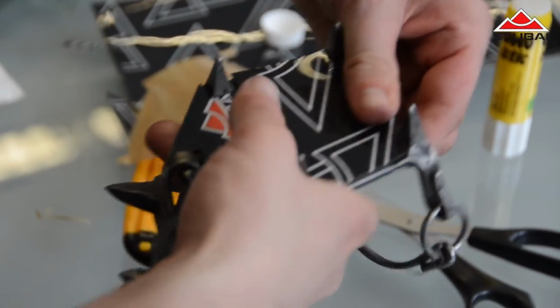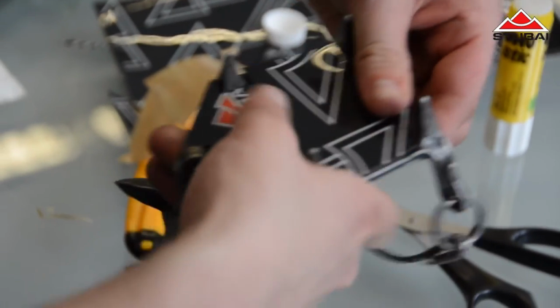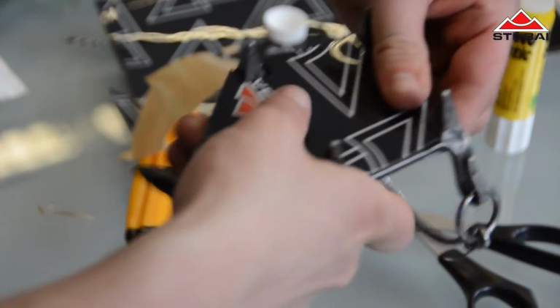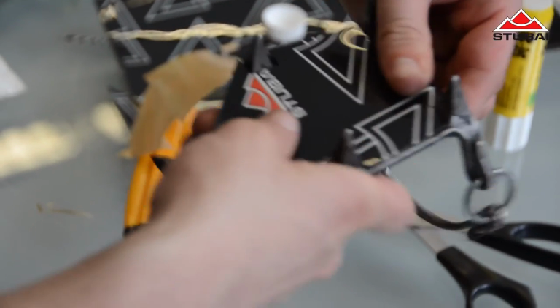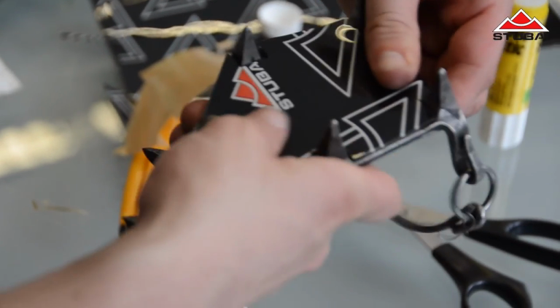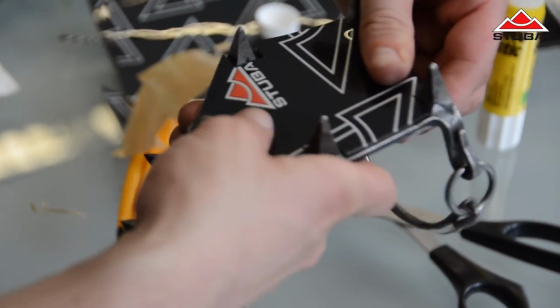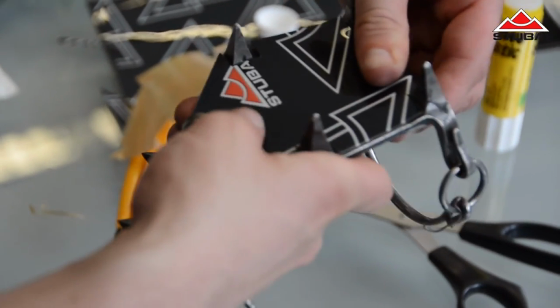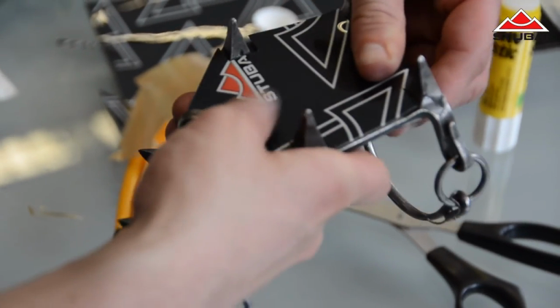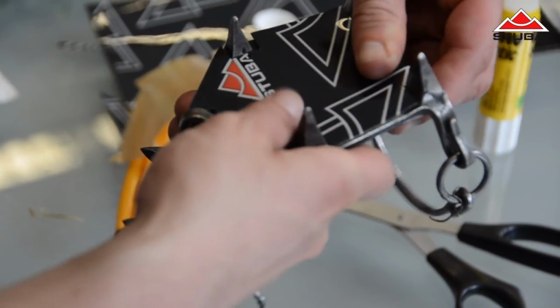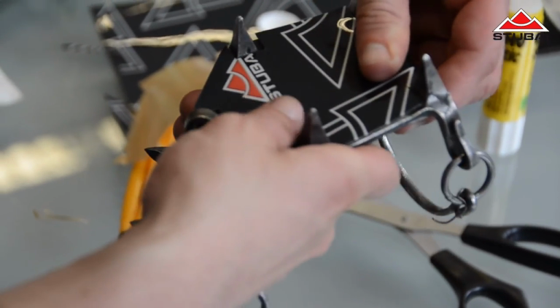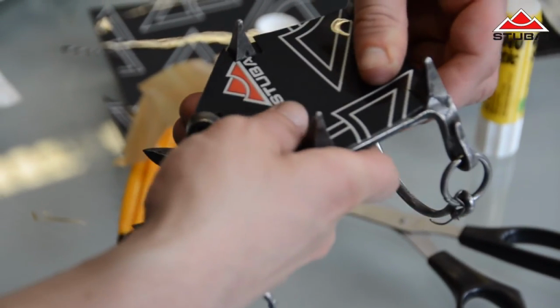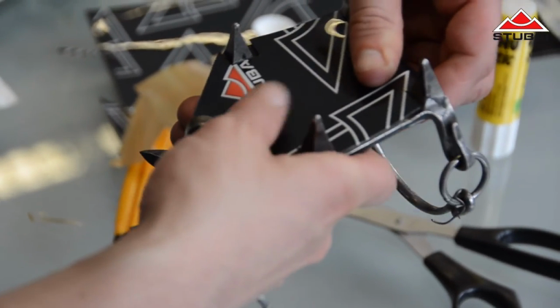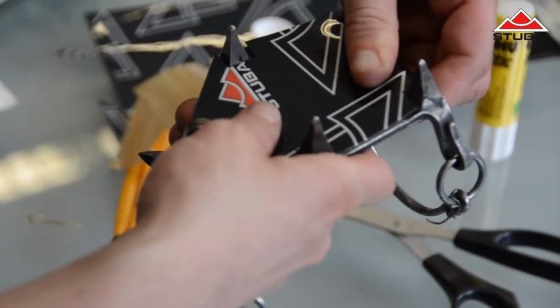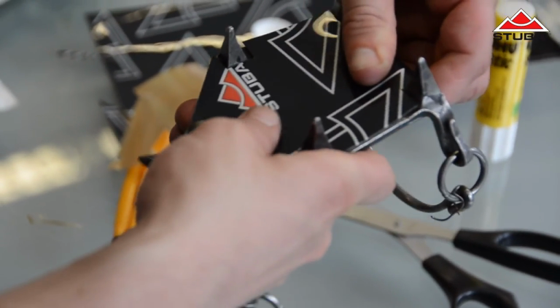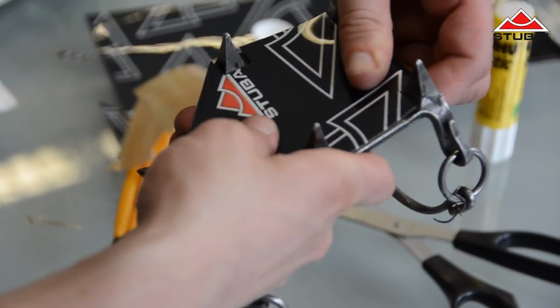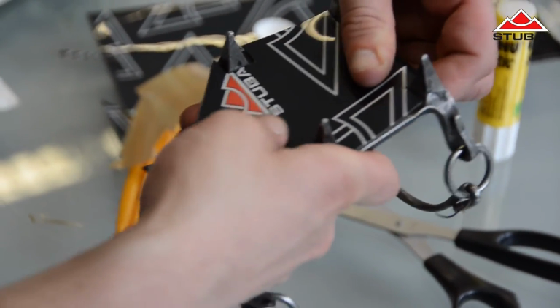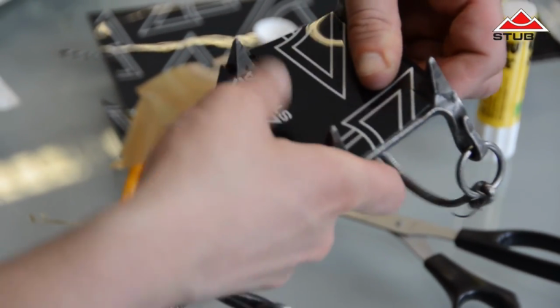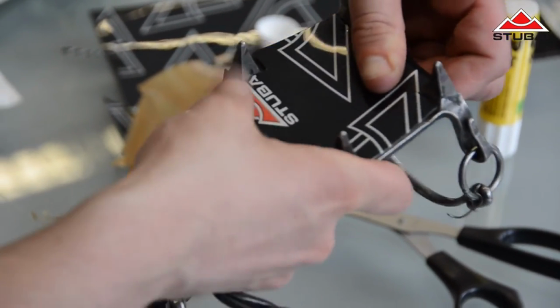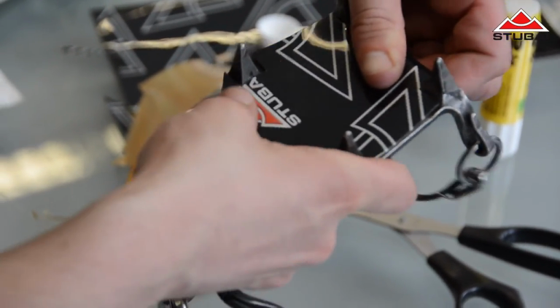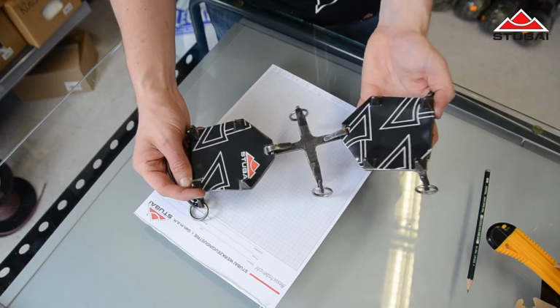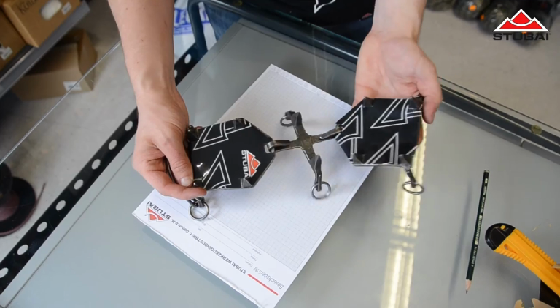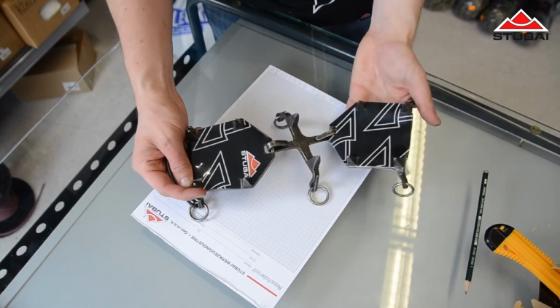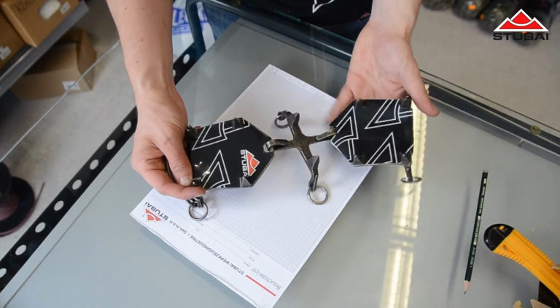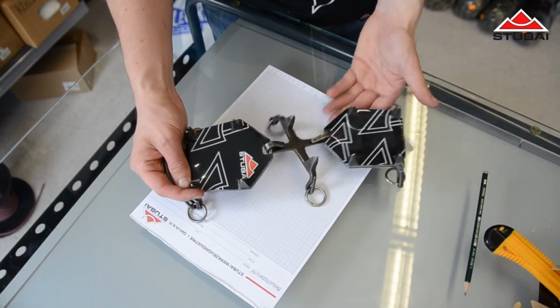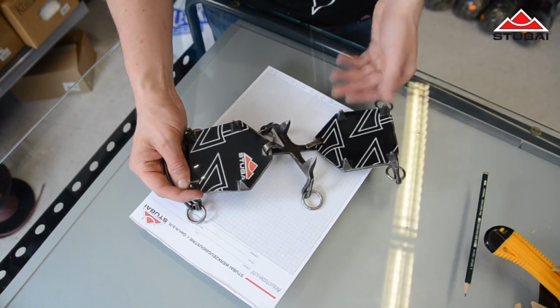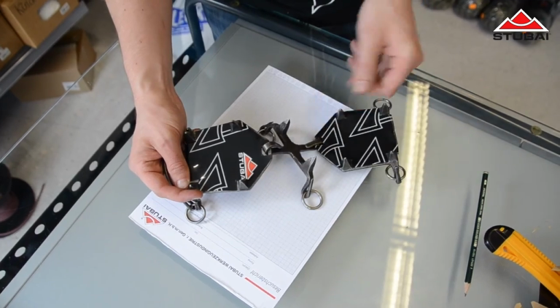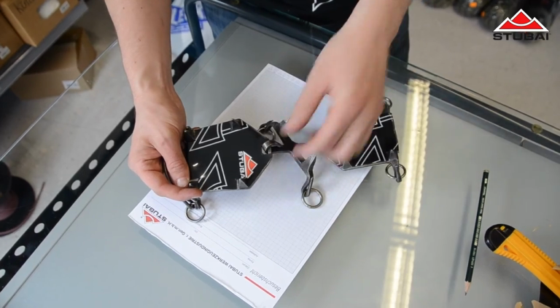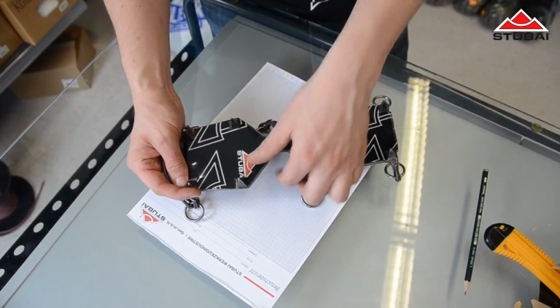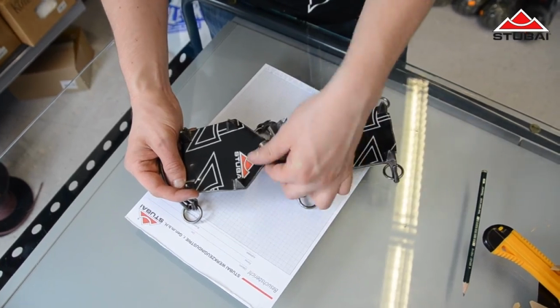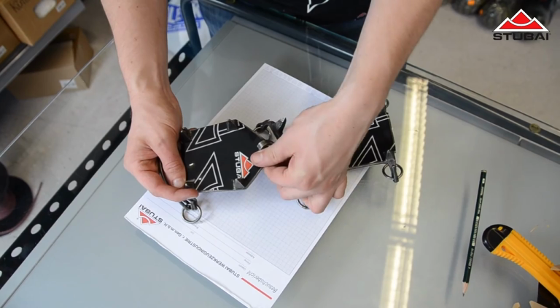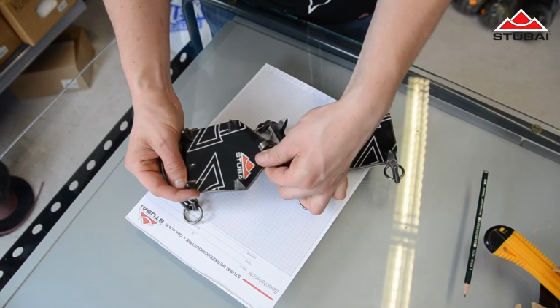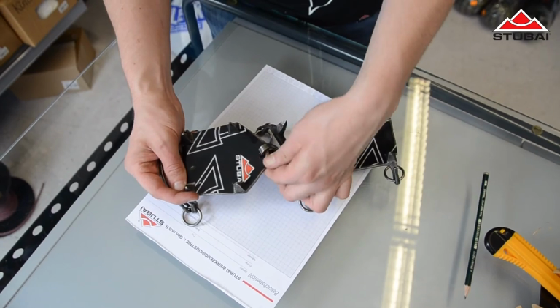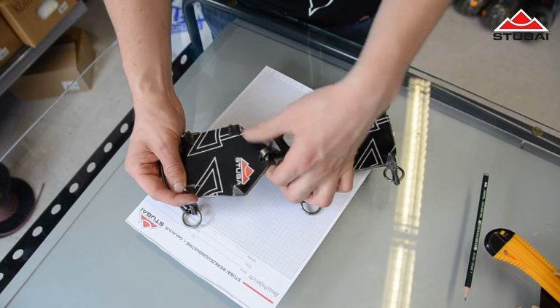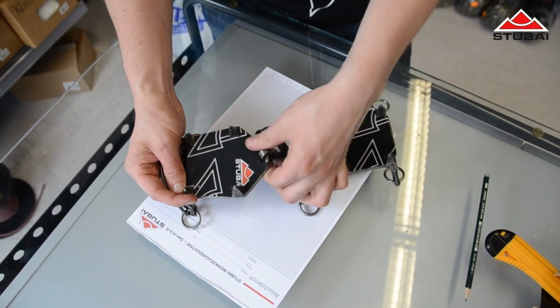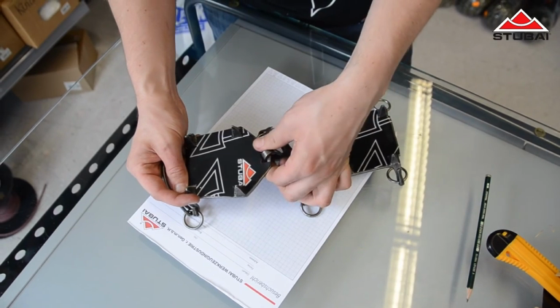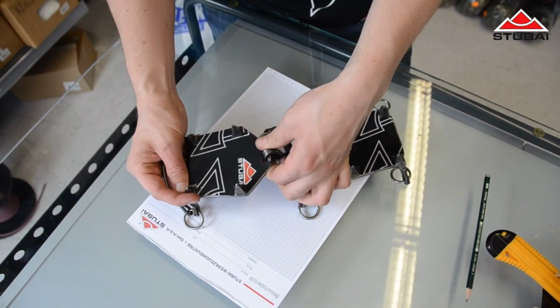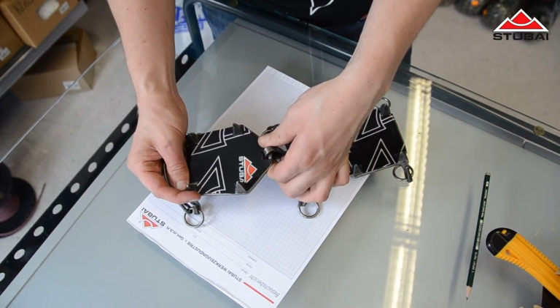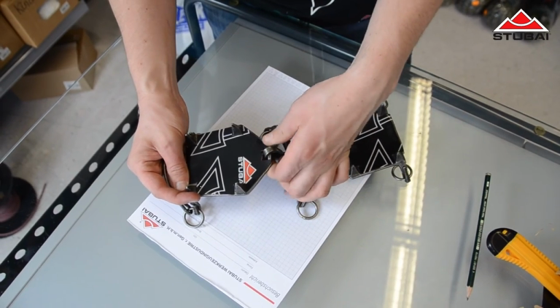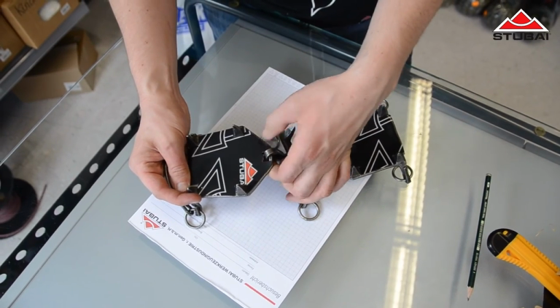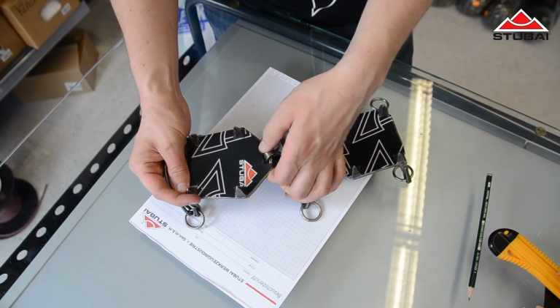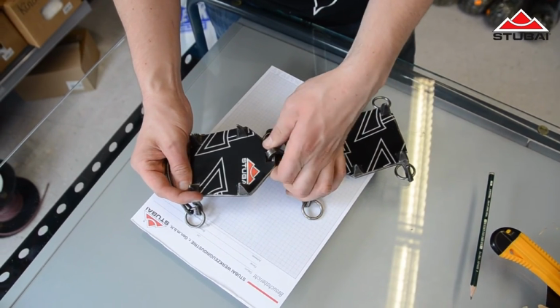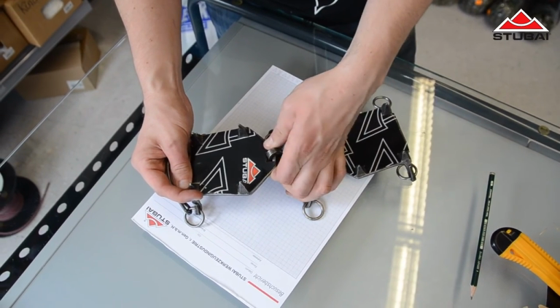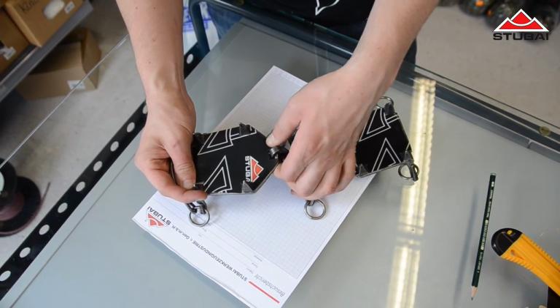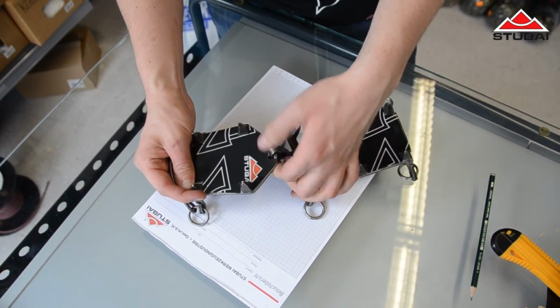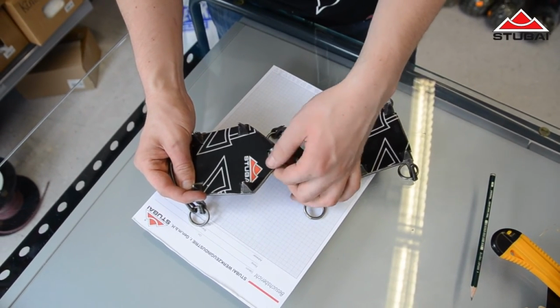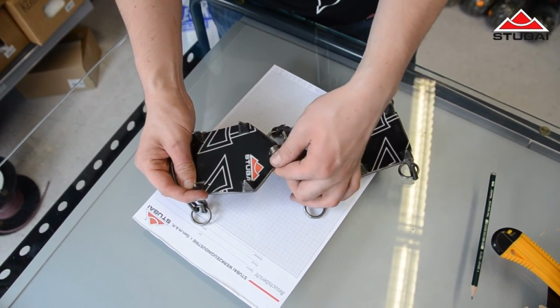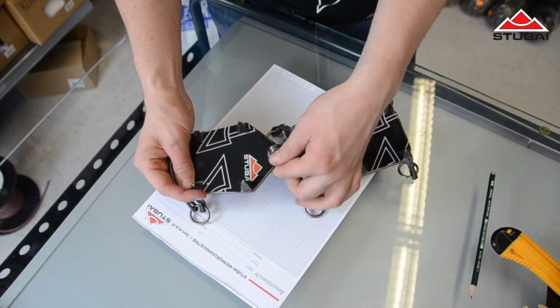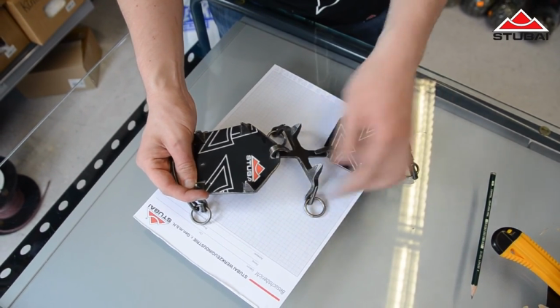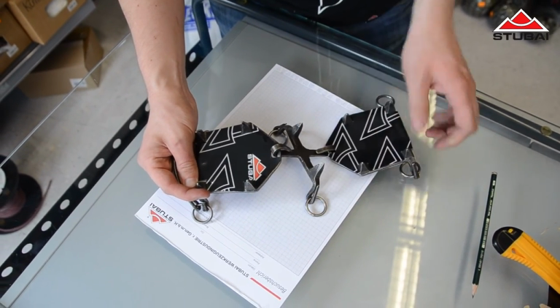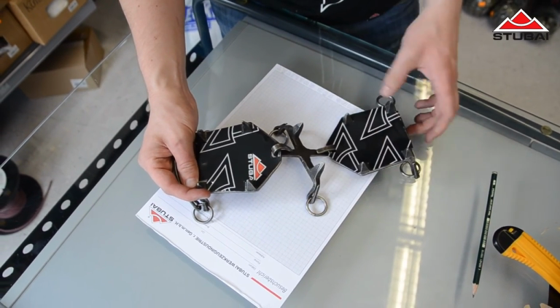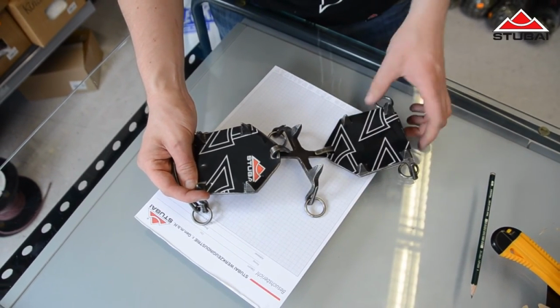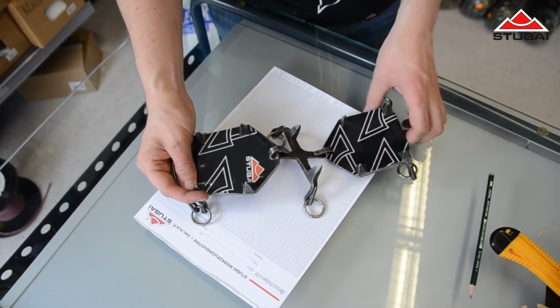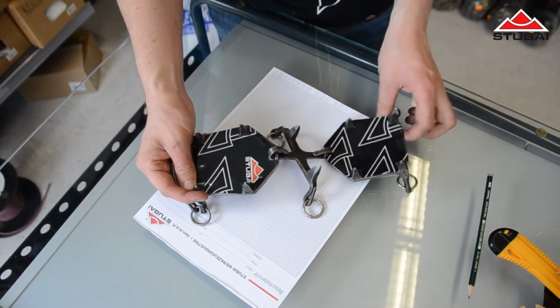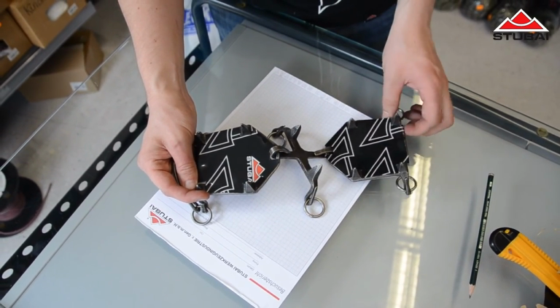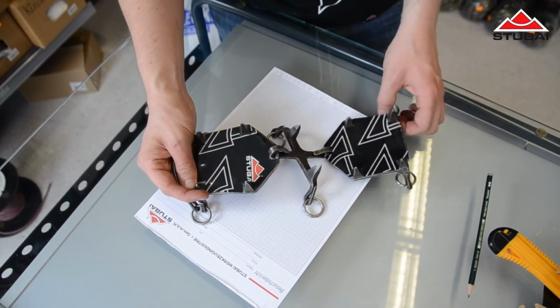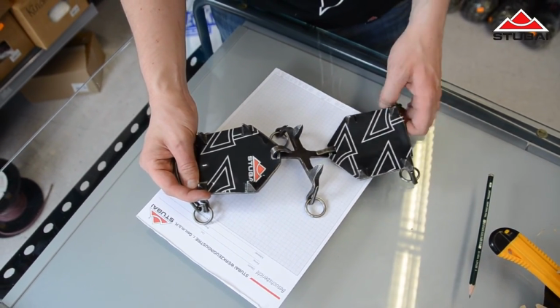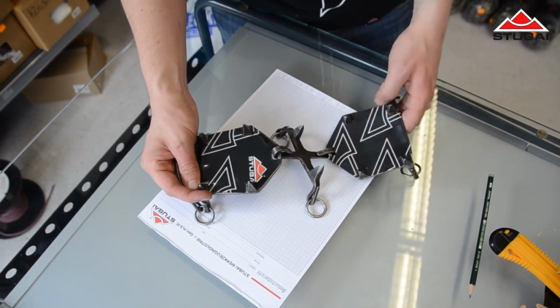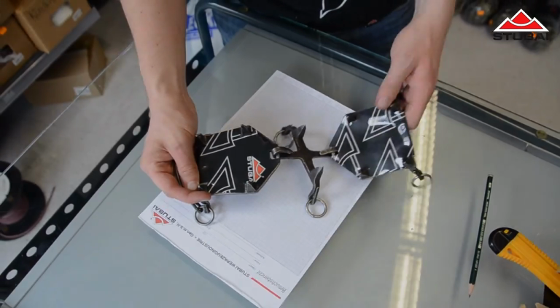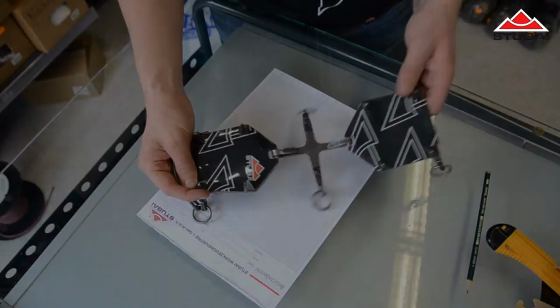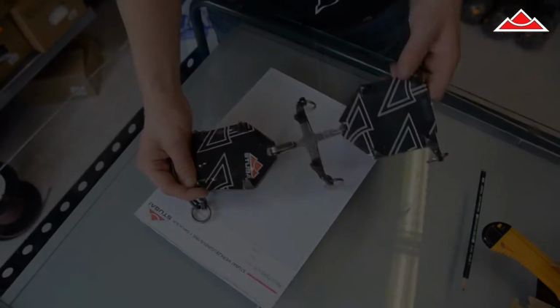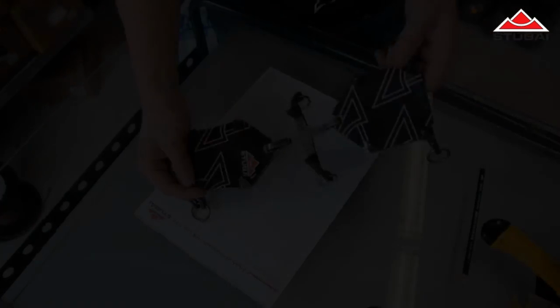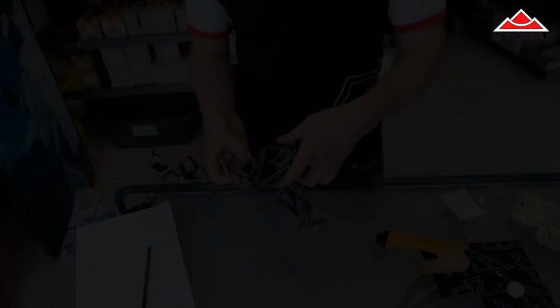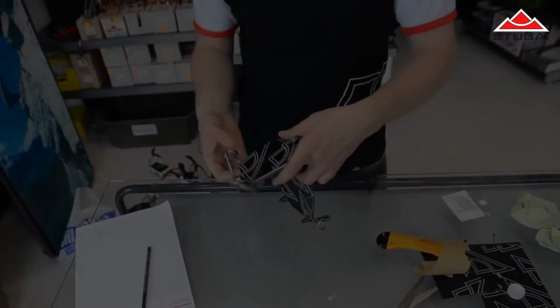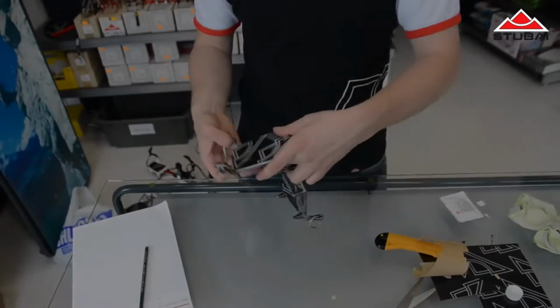And that is how quickly you can fit our ingenious Stubai Stick-On system to practically any crampon.